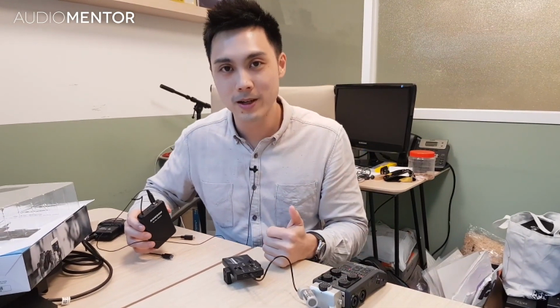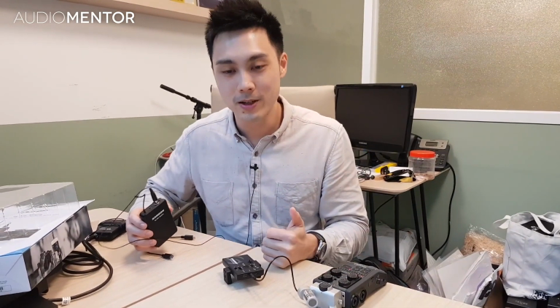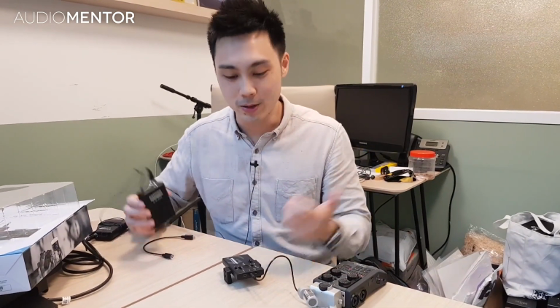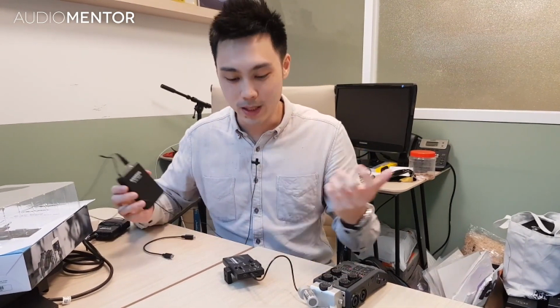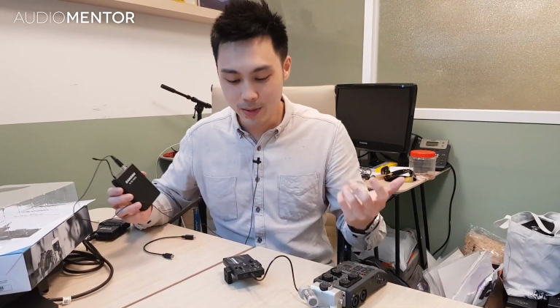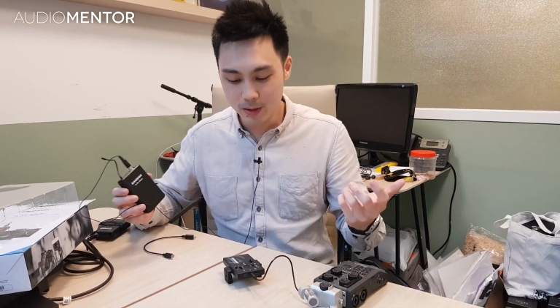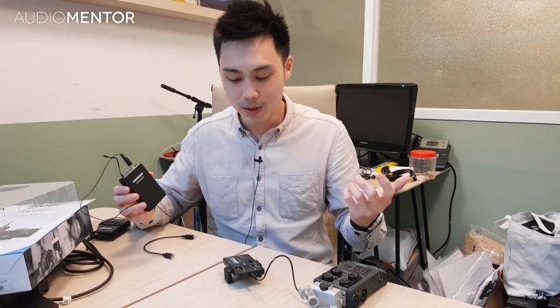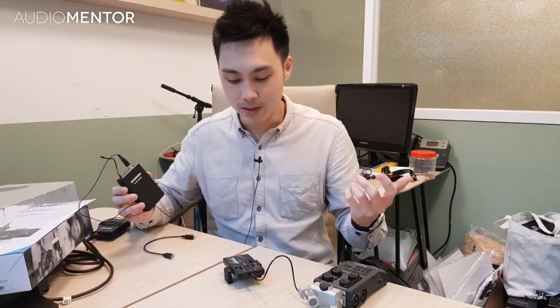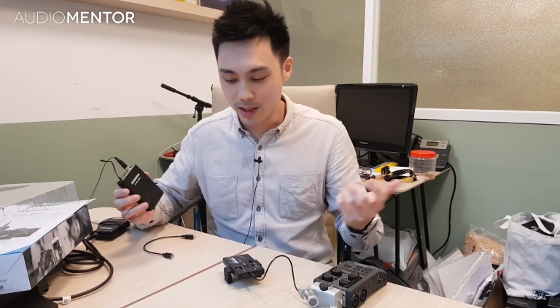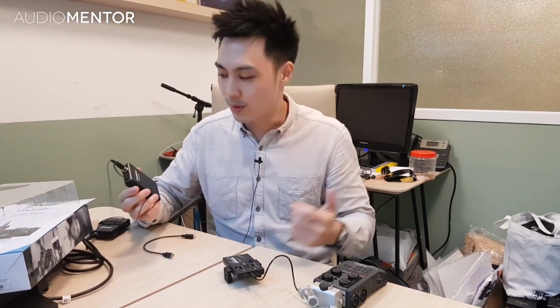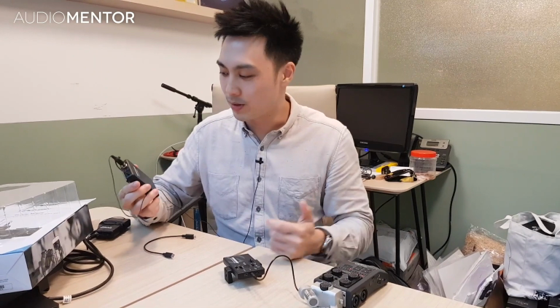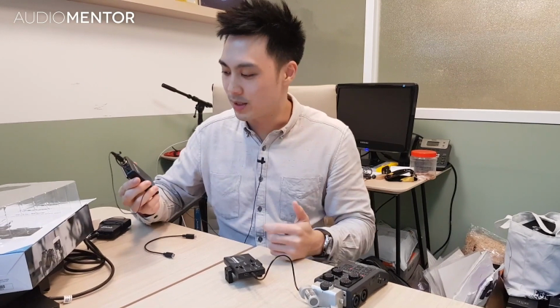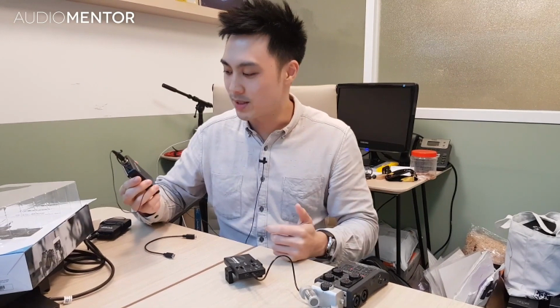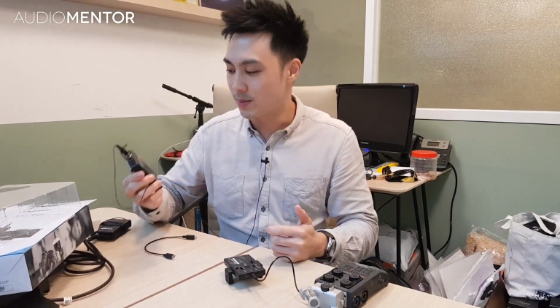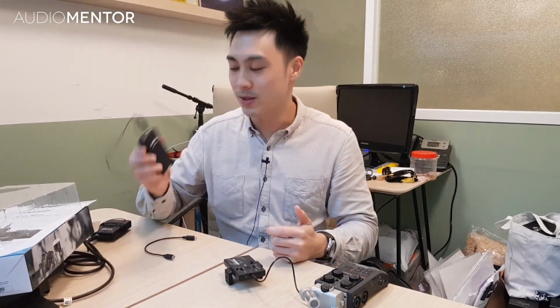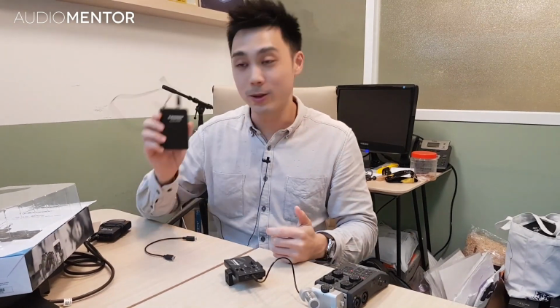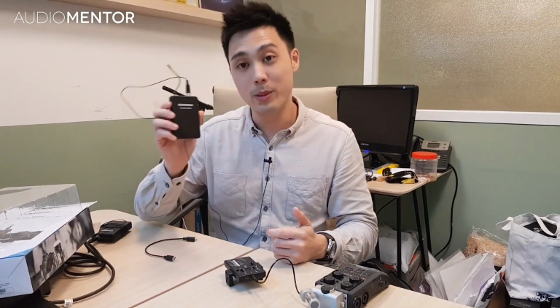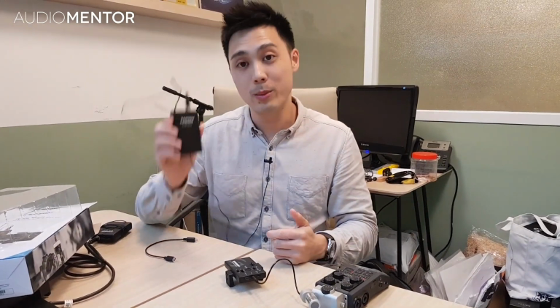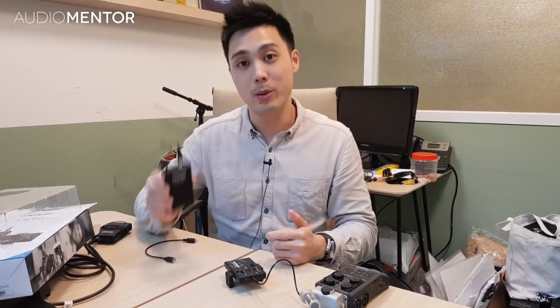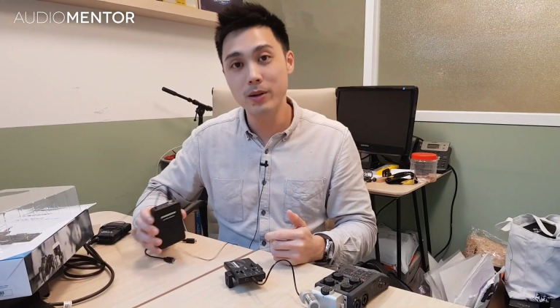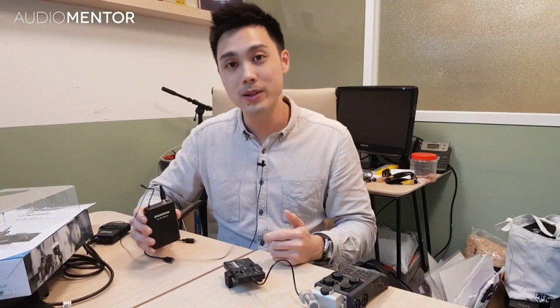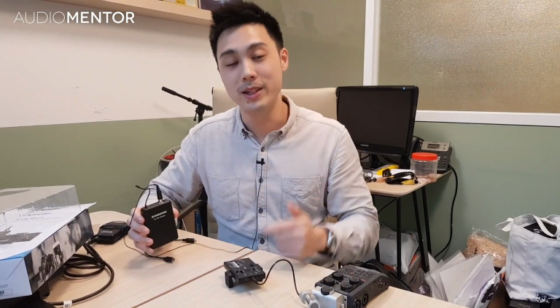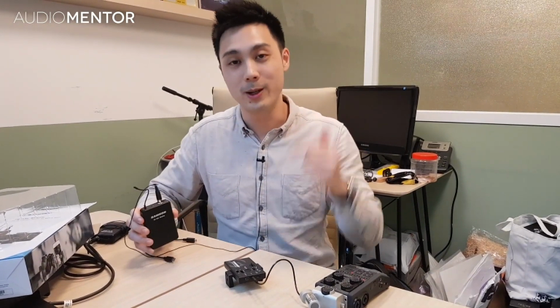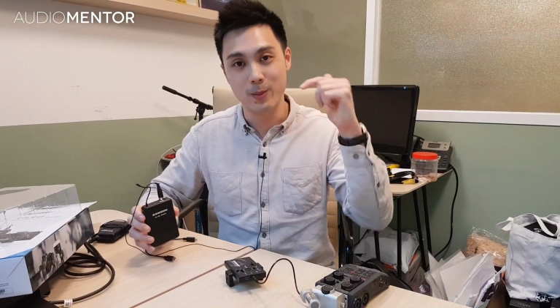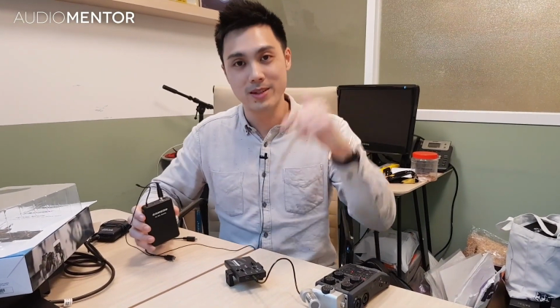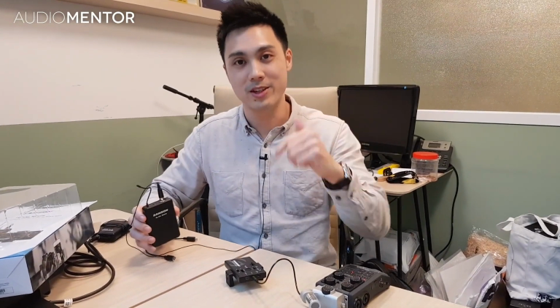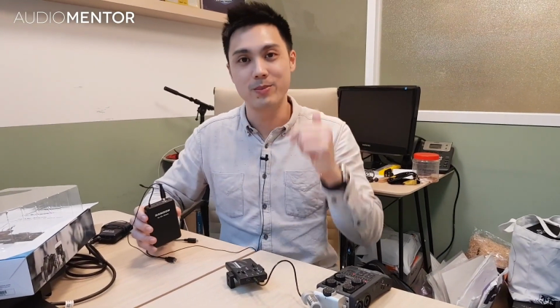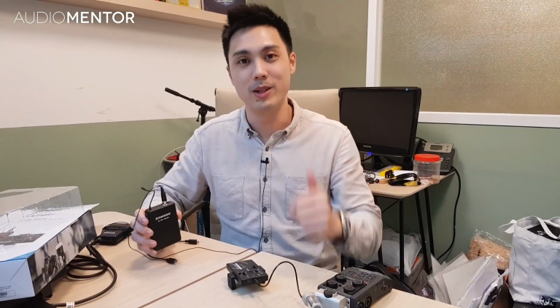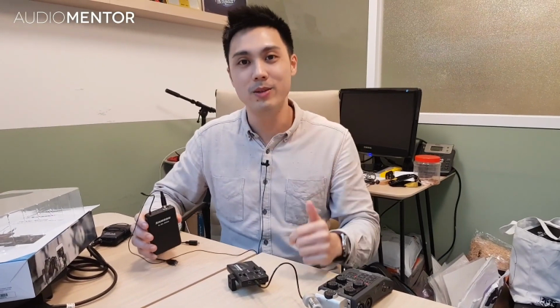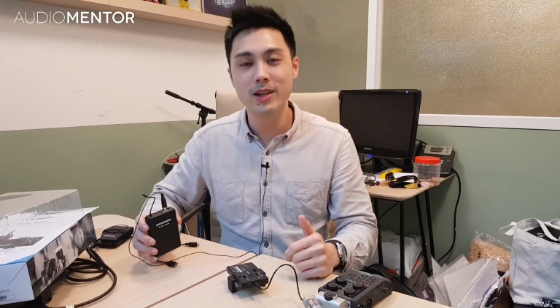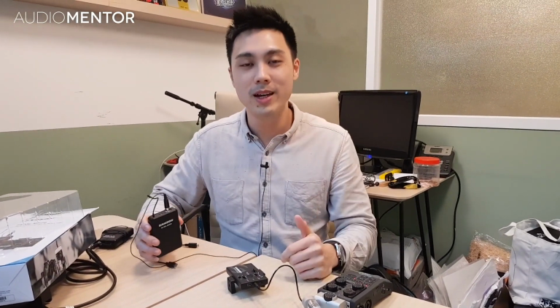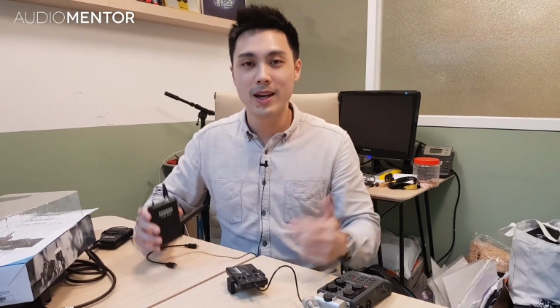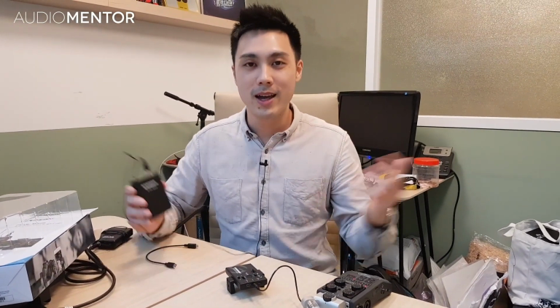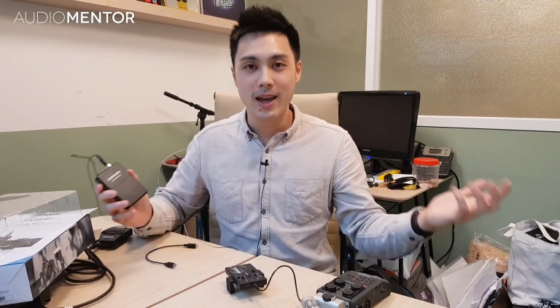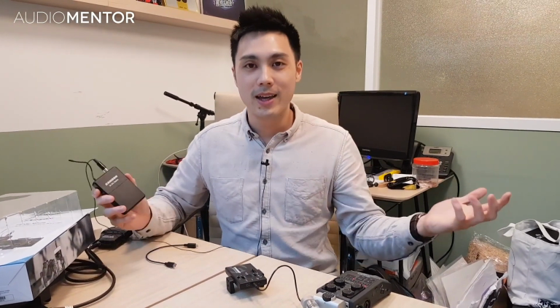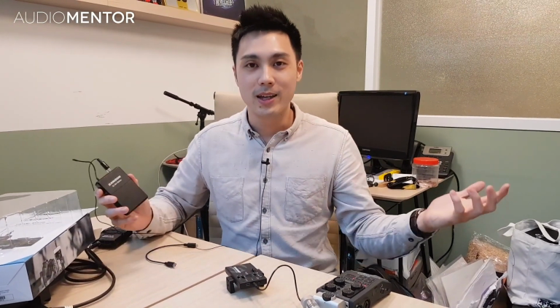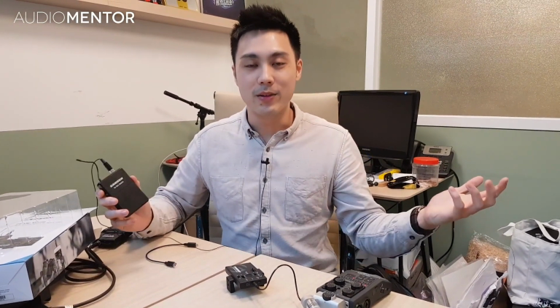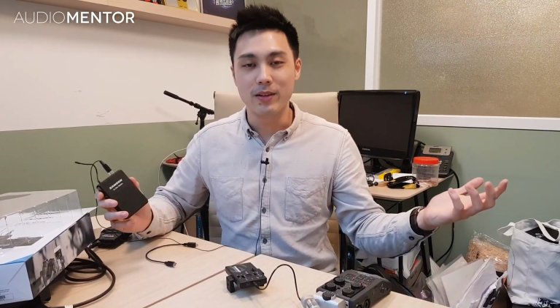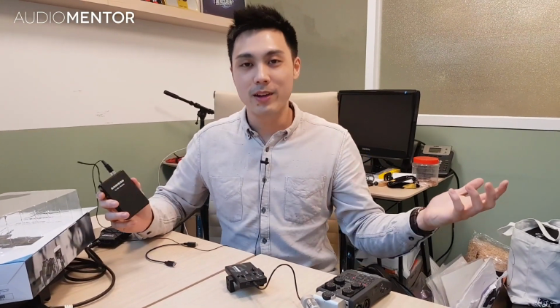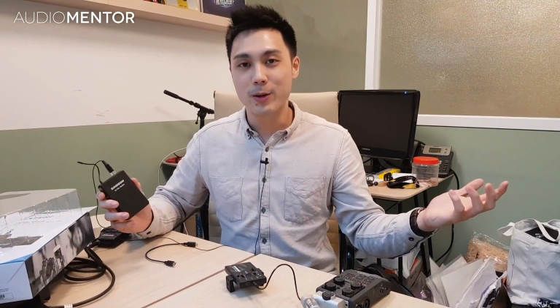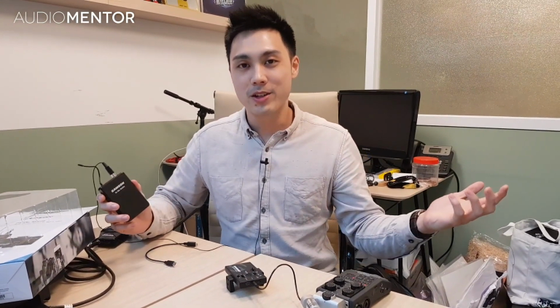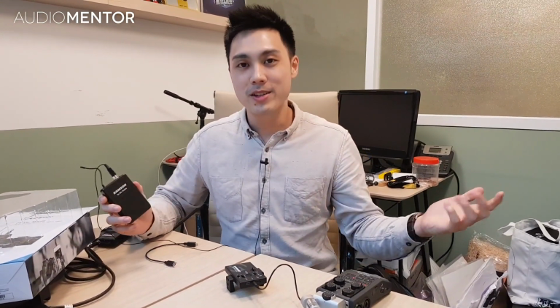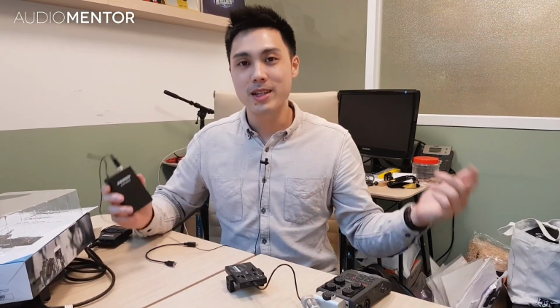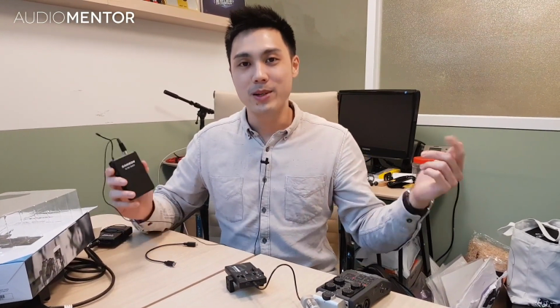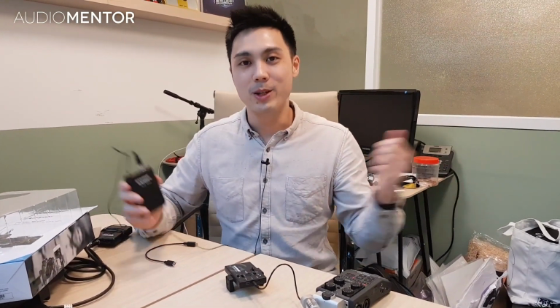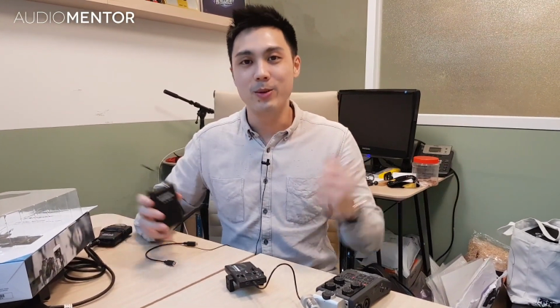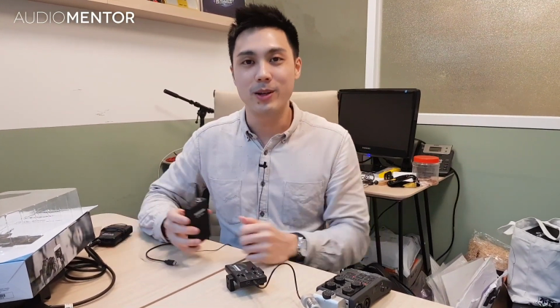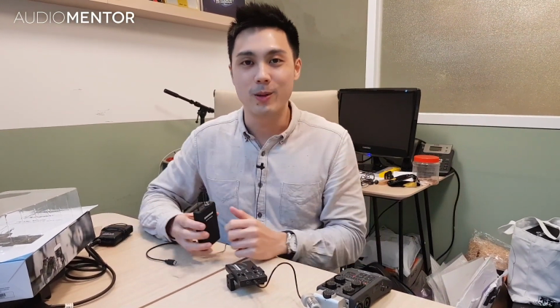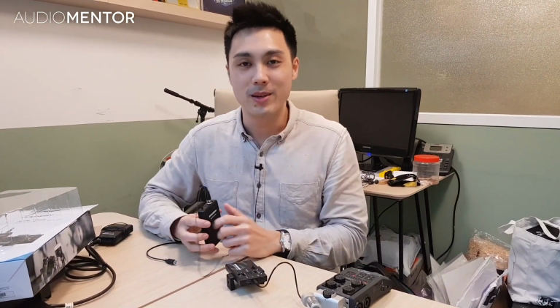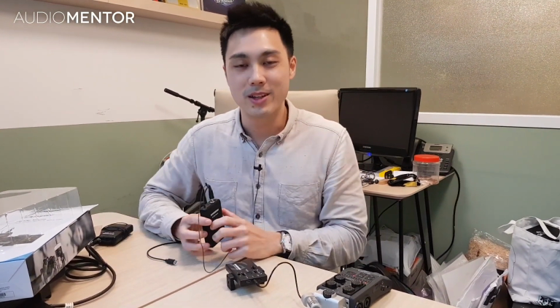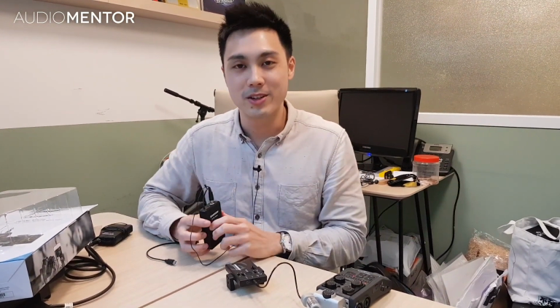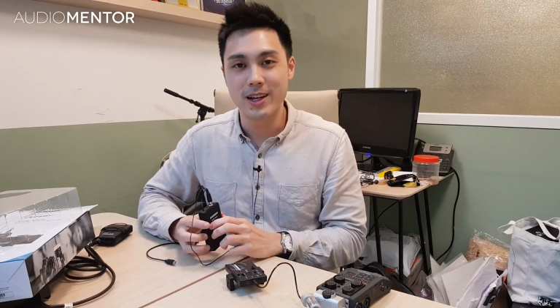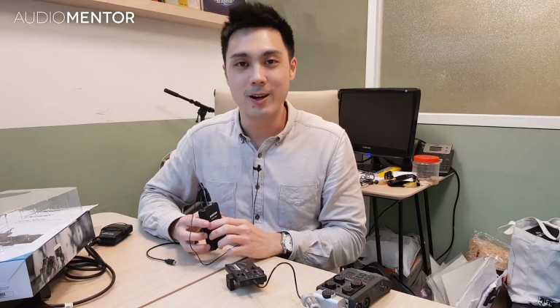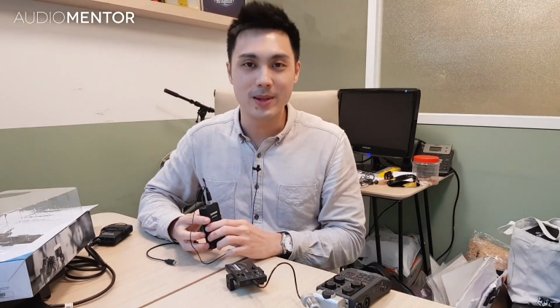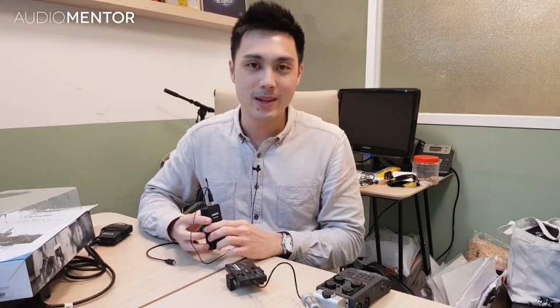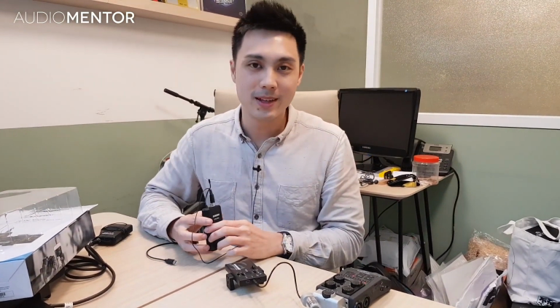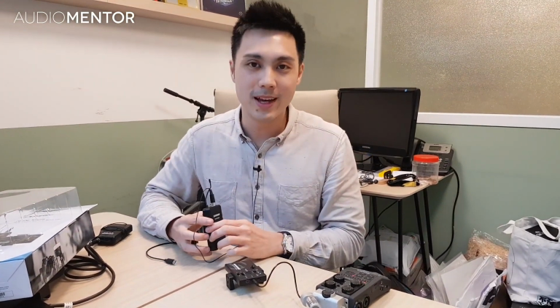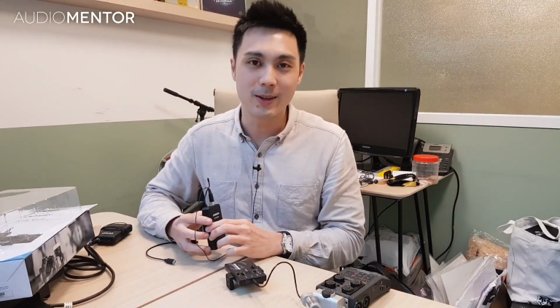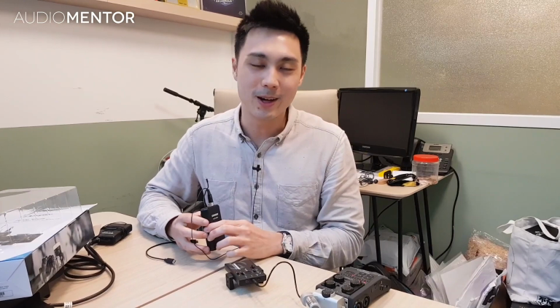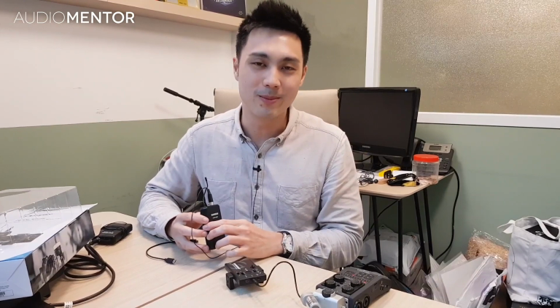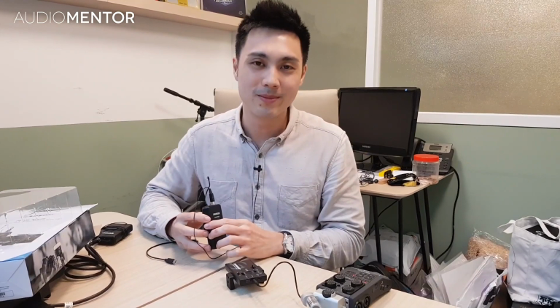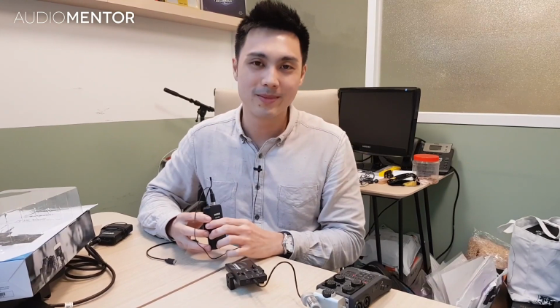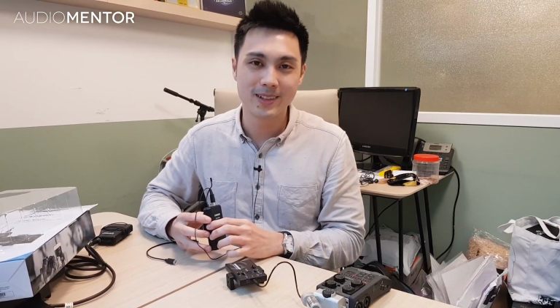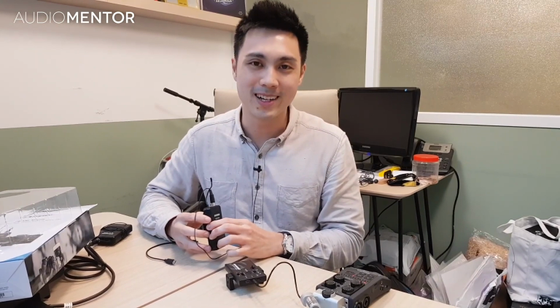Let me know what you think about the Samsung Go Mic Mobile in the comments below. If you have any questions, let me know — I'll be there to help. Thanks.